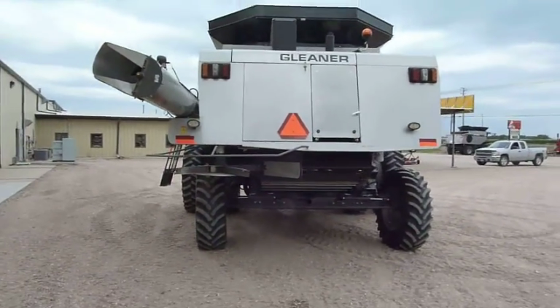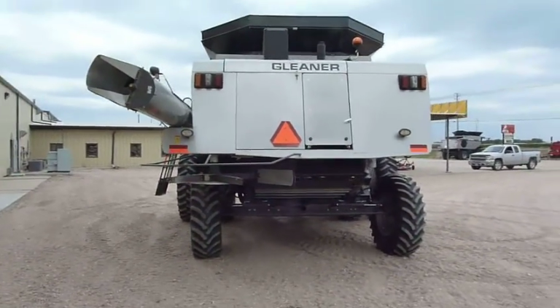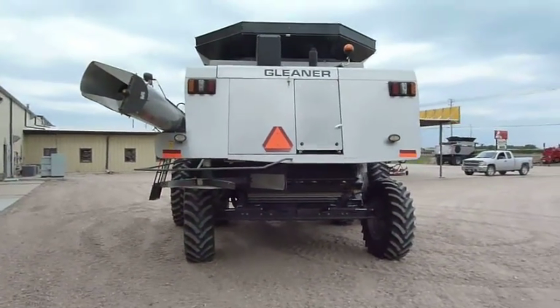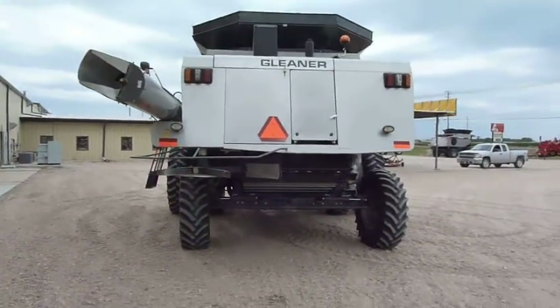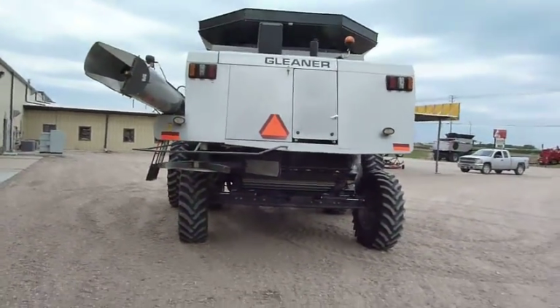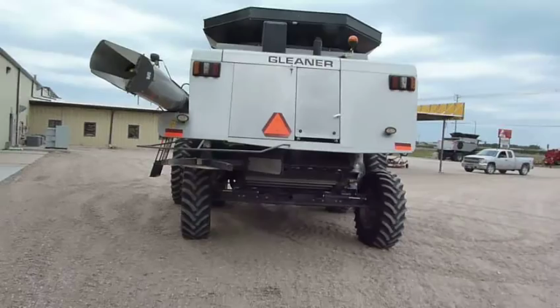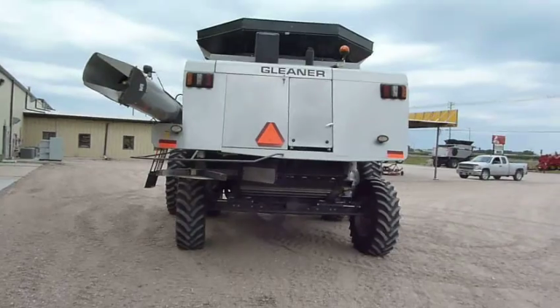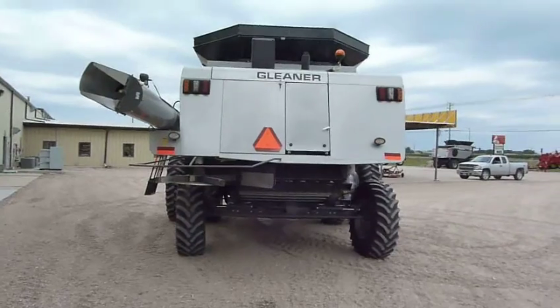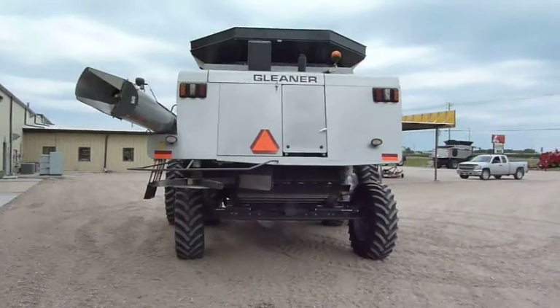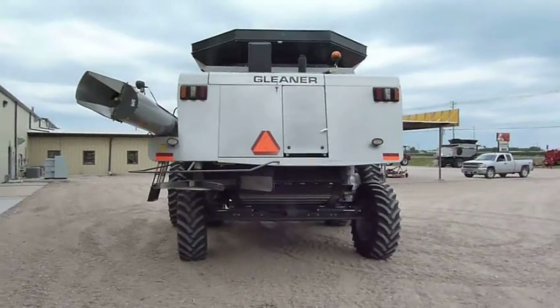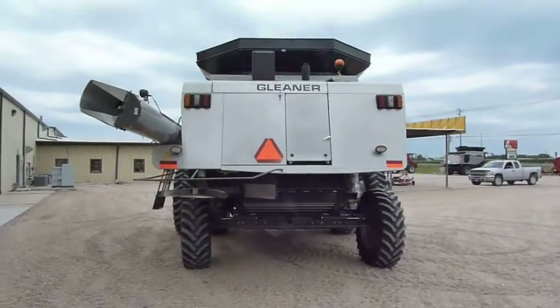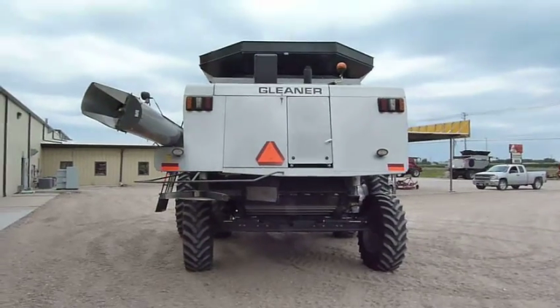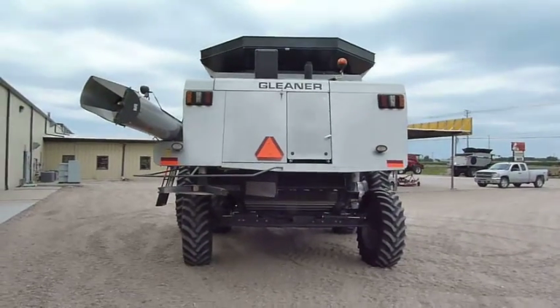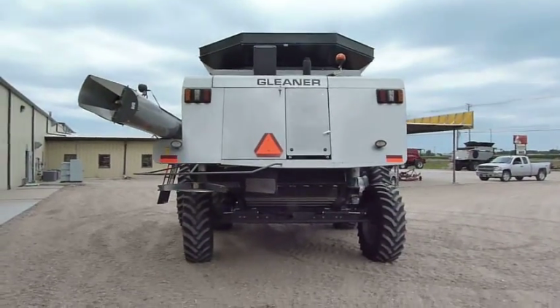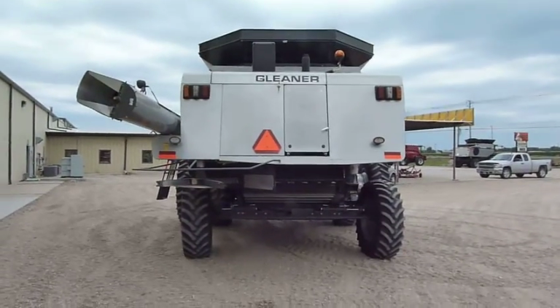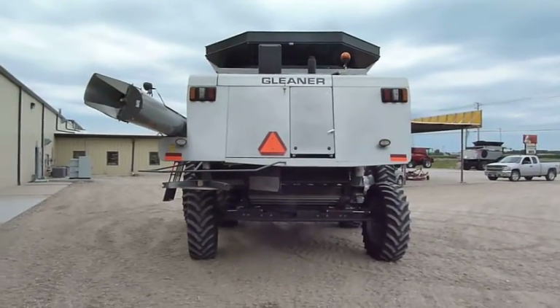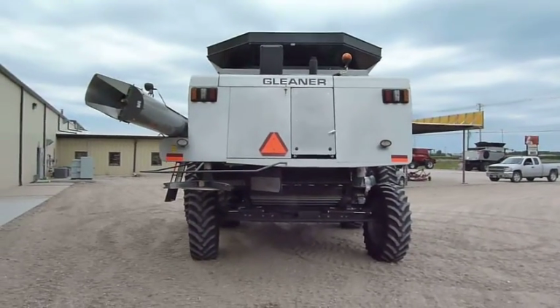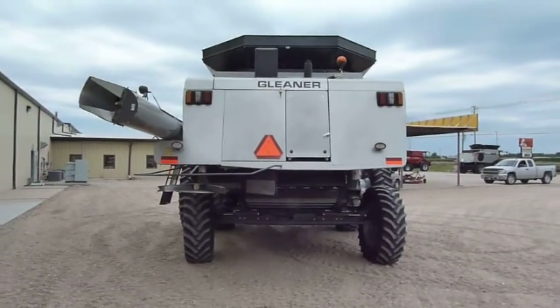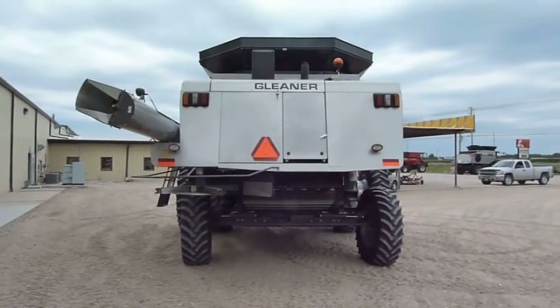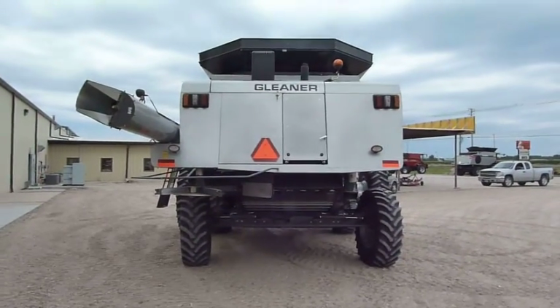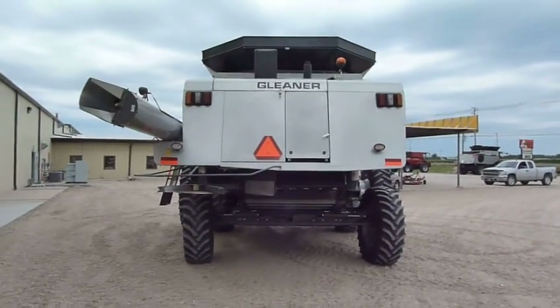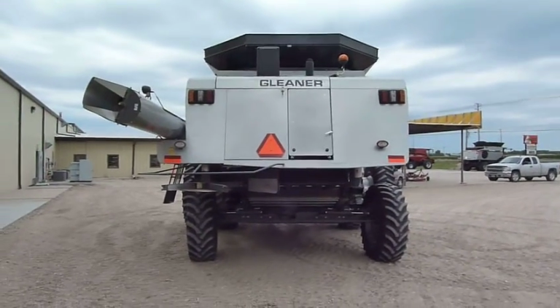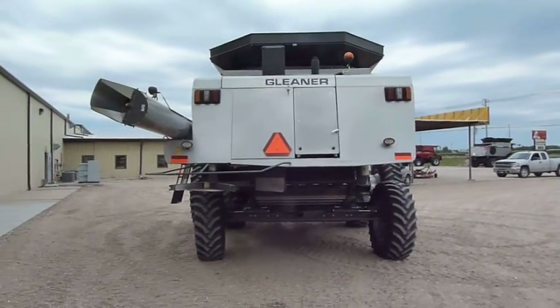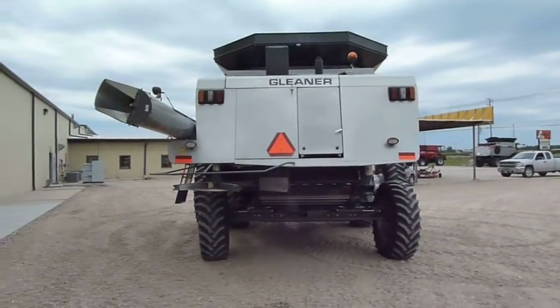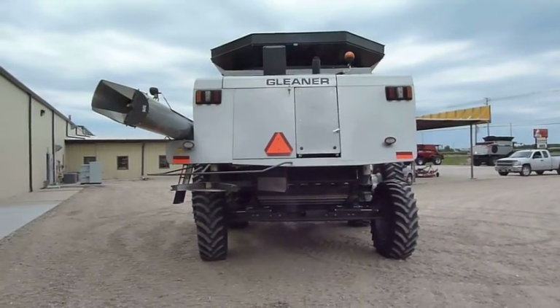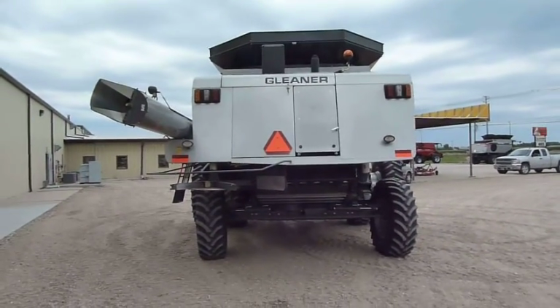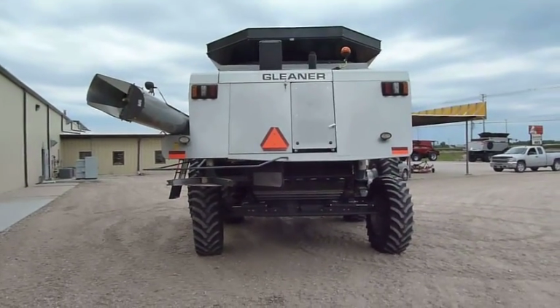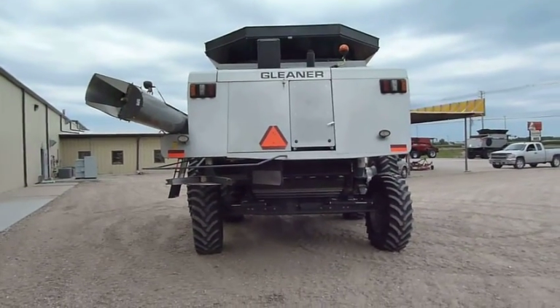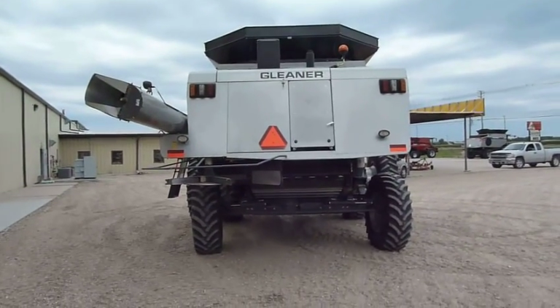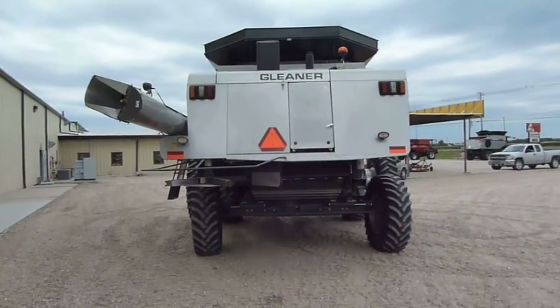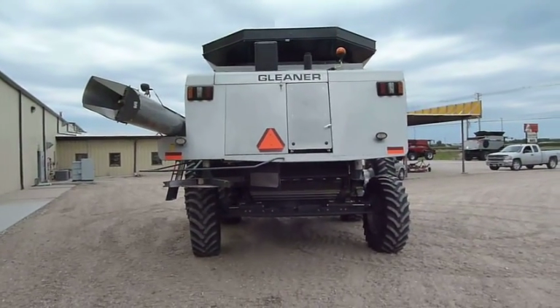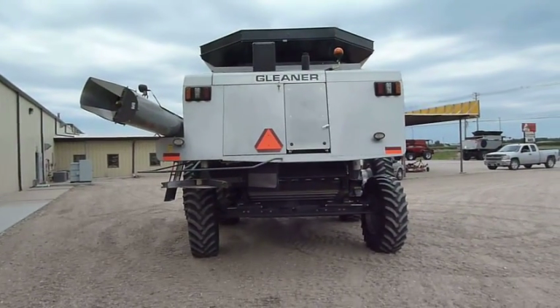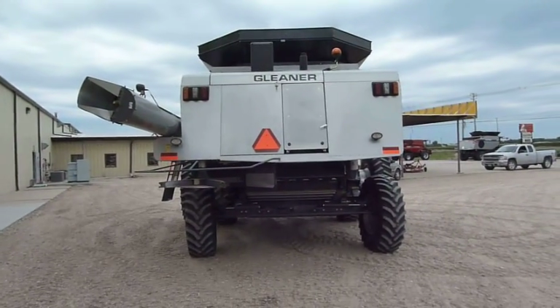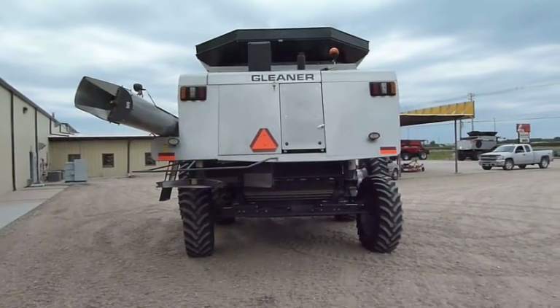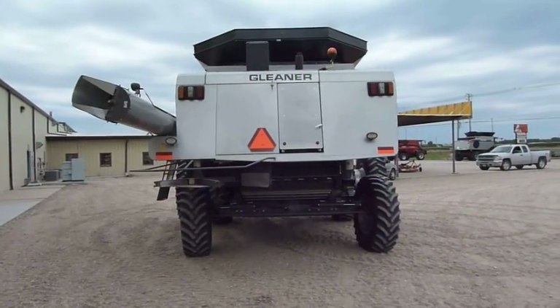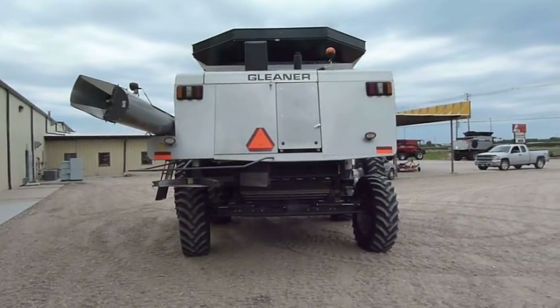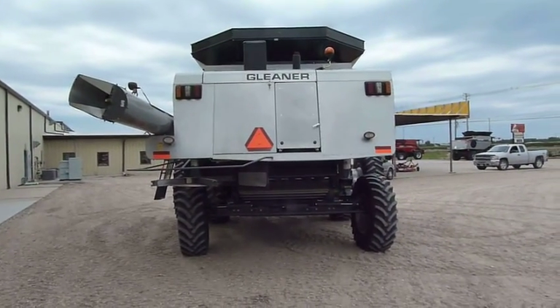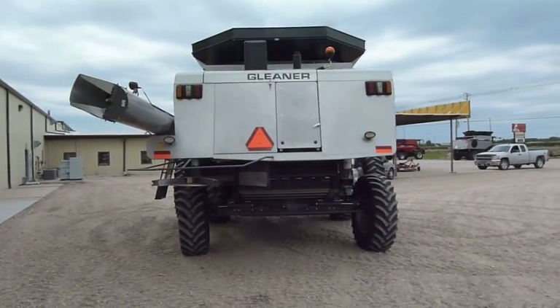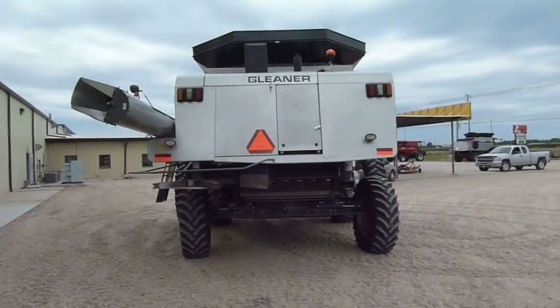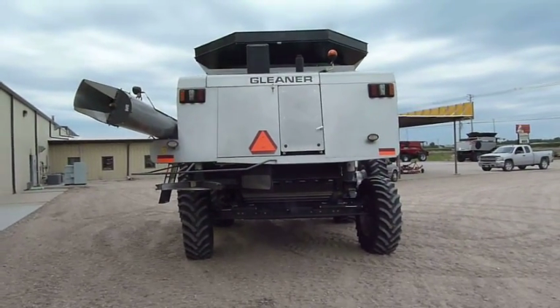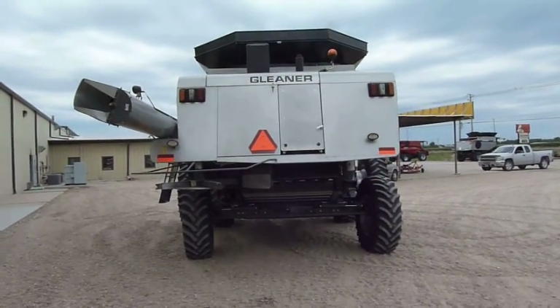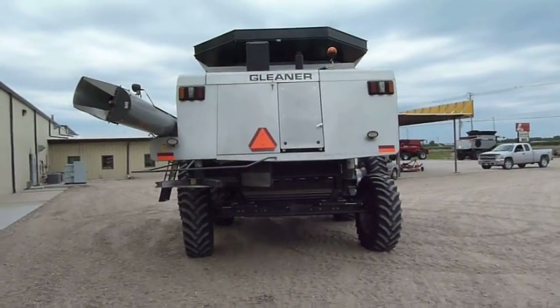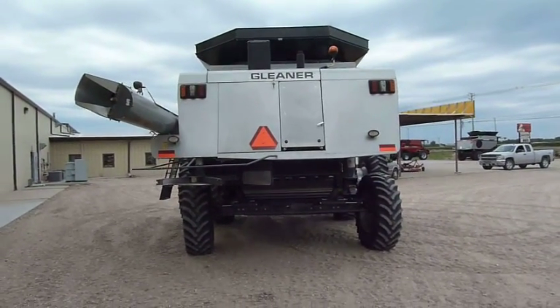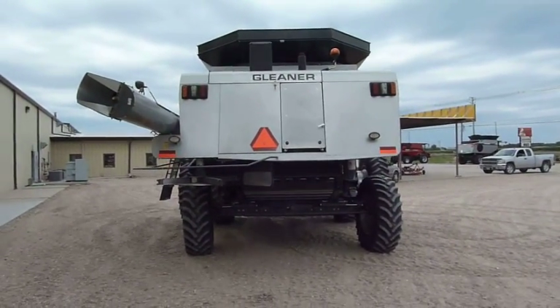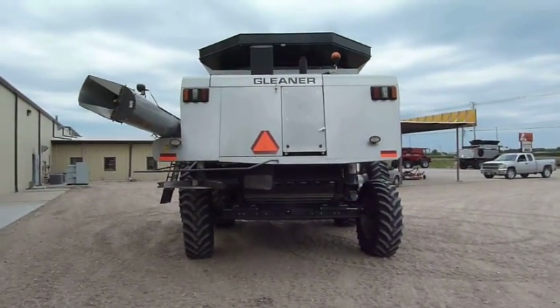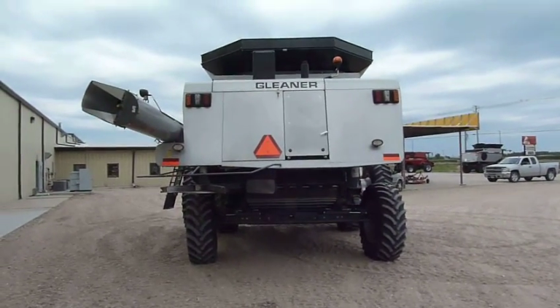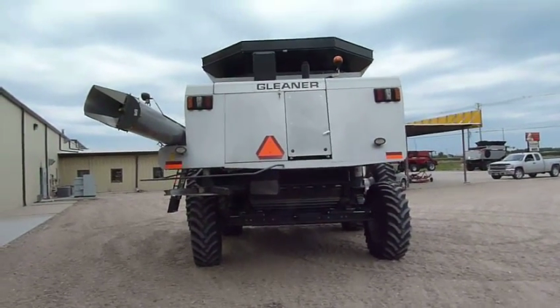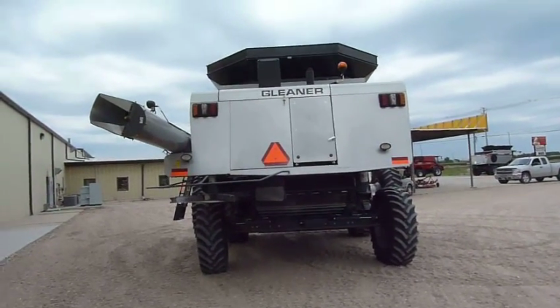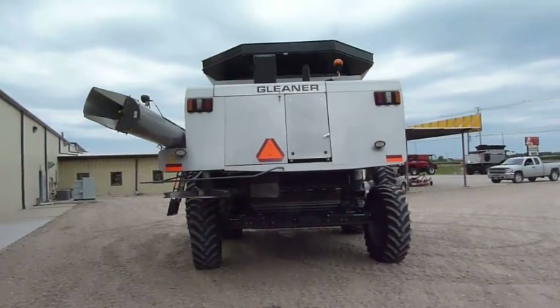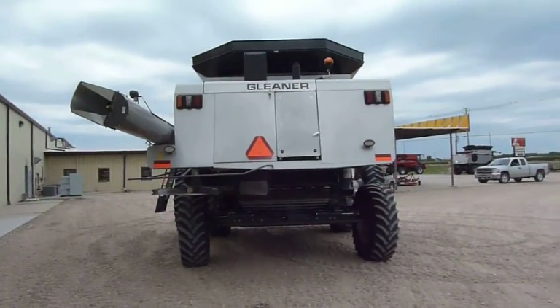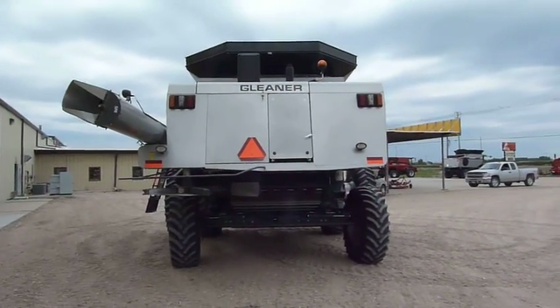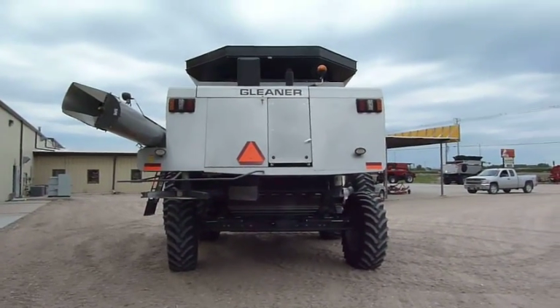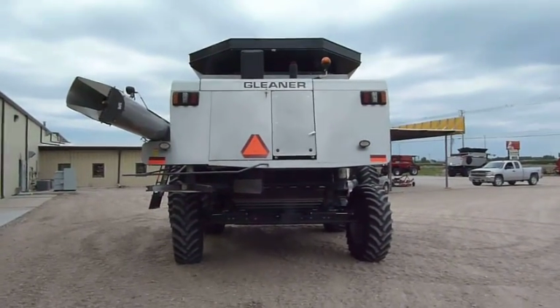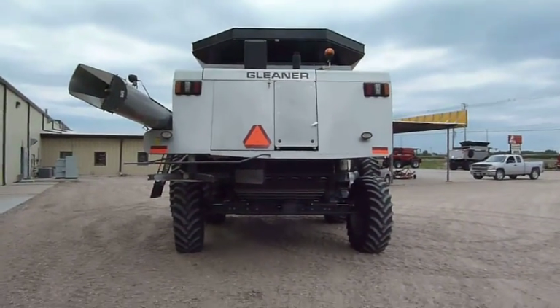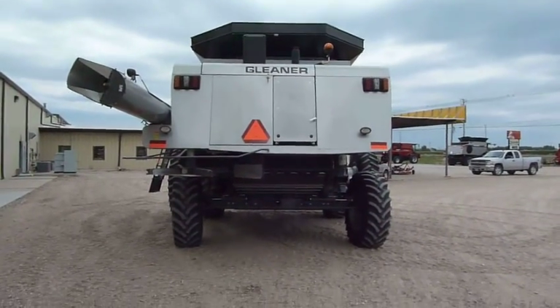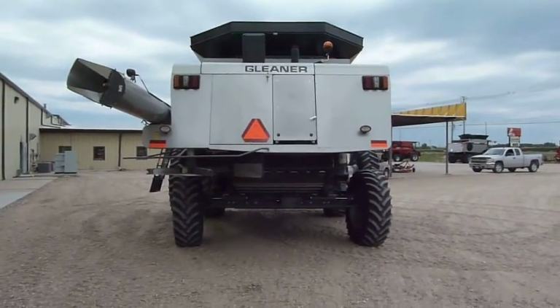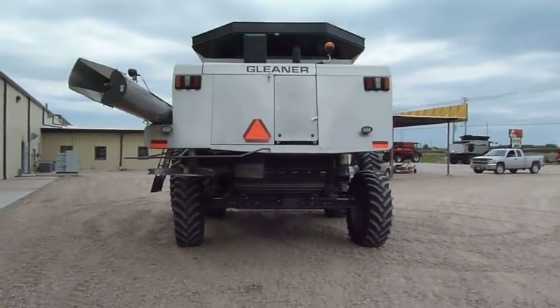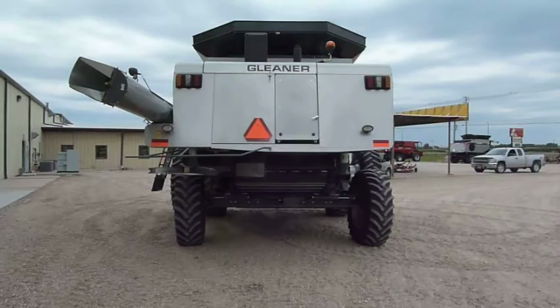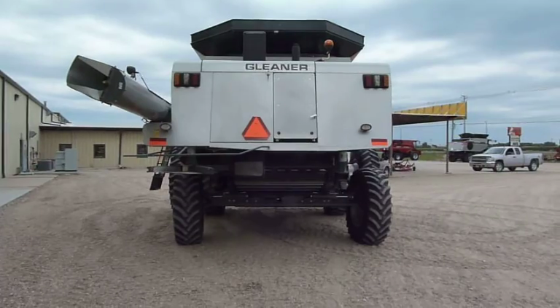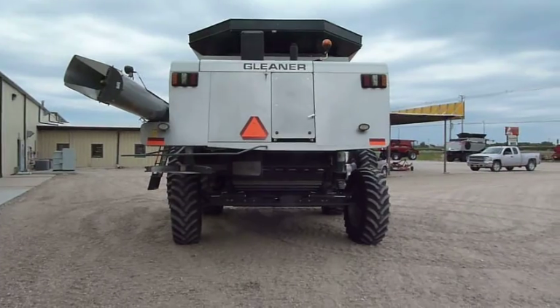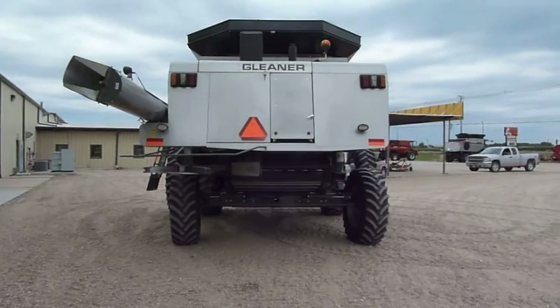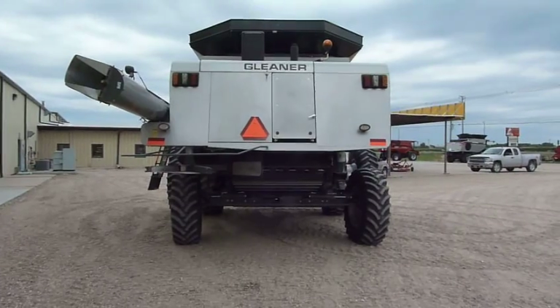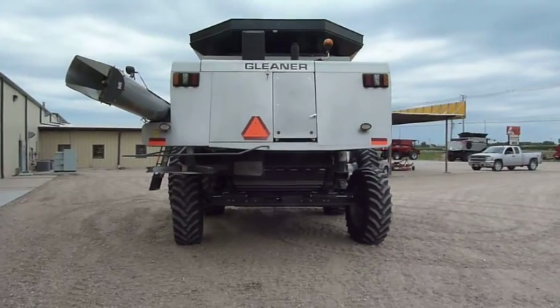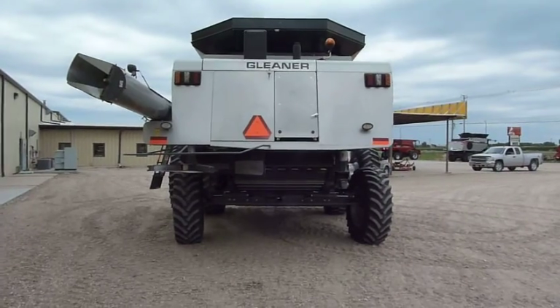This unit has just came in — it just came out of our wash bay and it's ready to go into our service department for reconditioning.